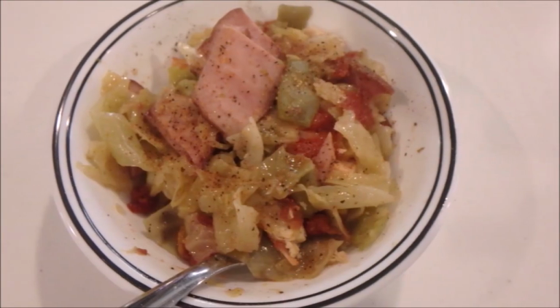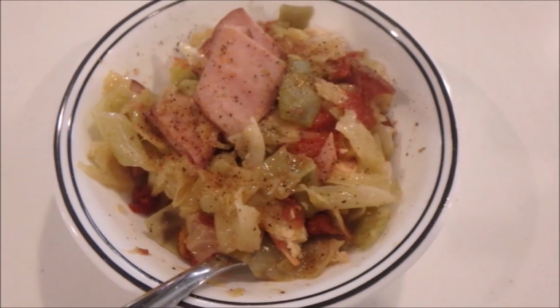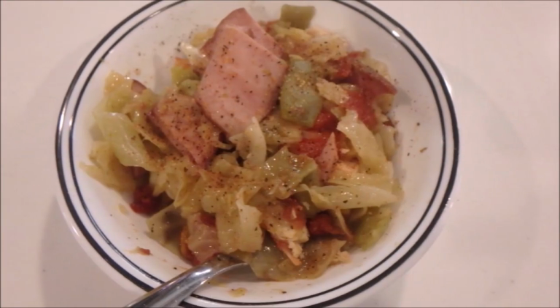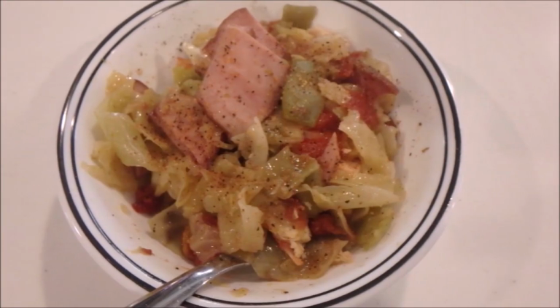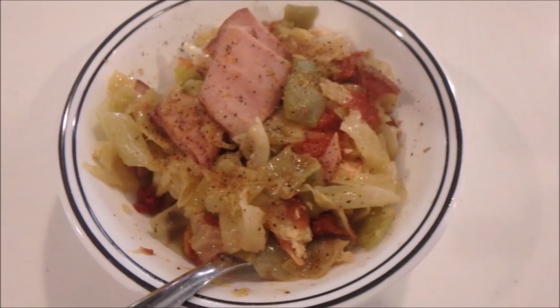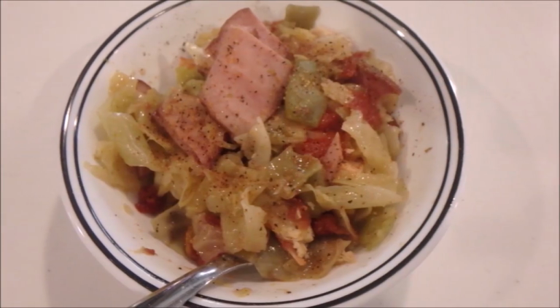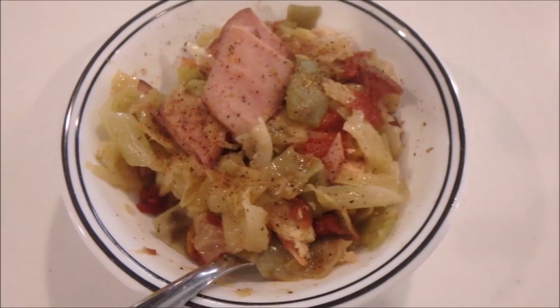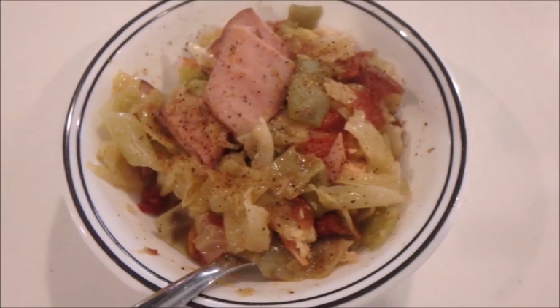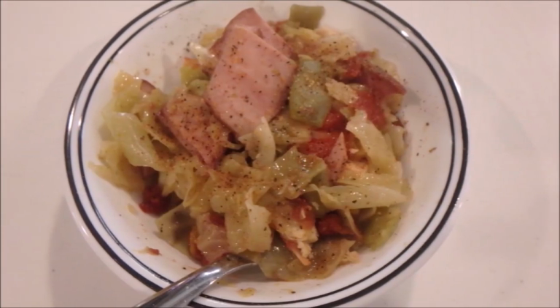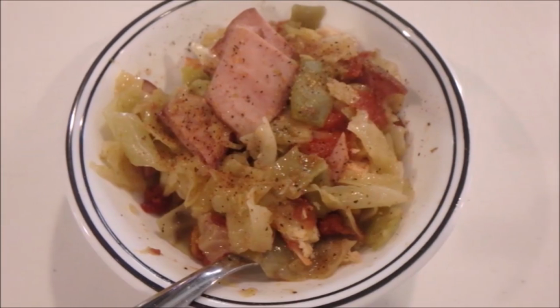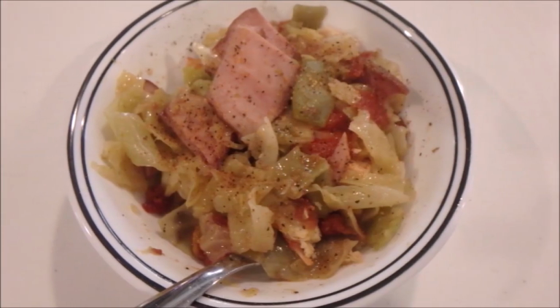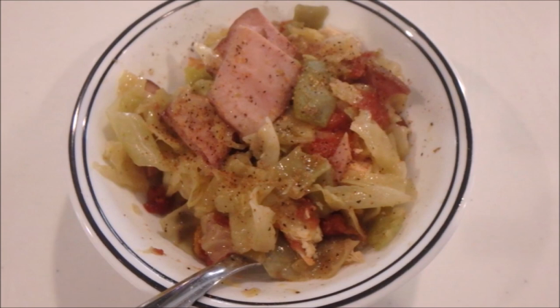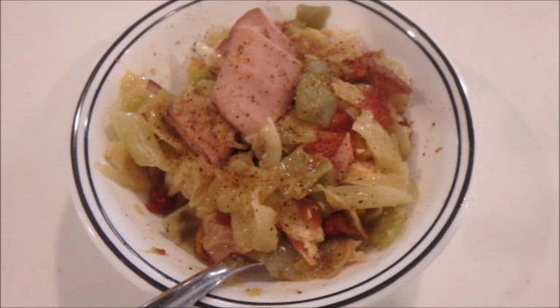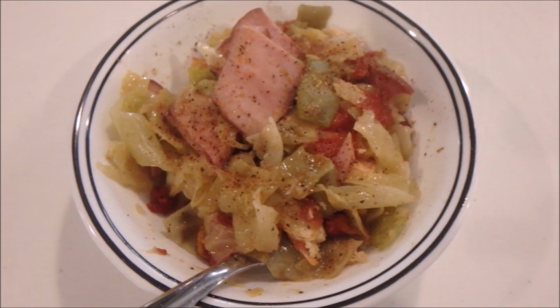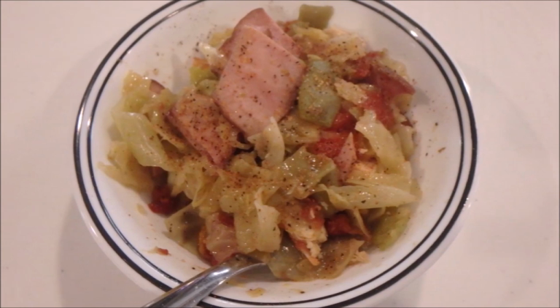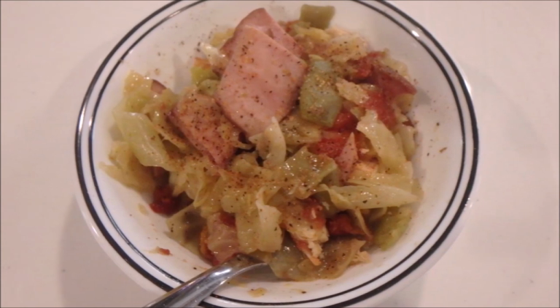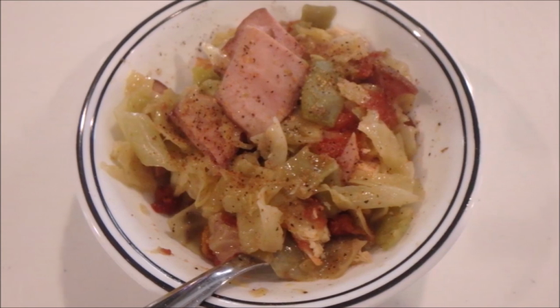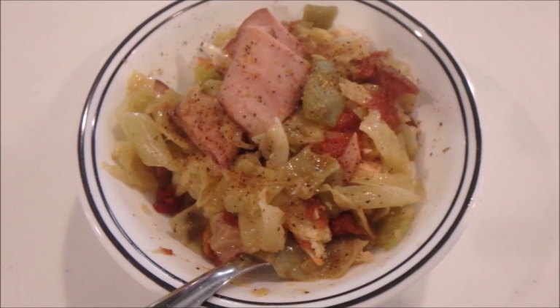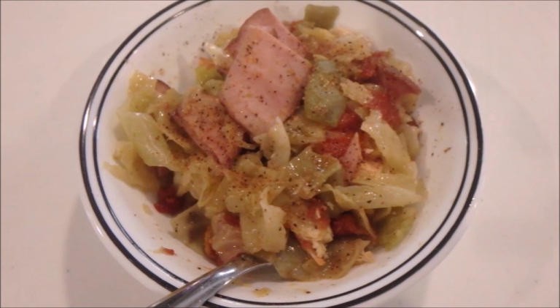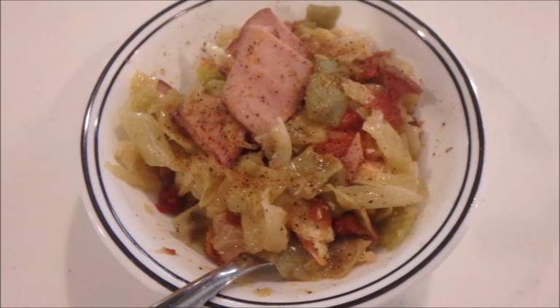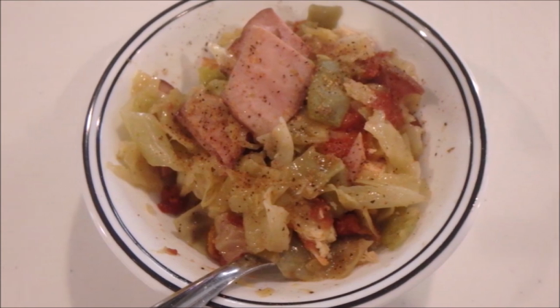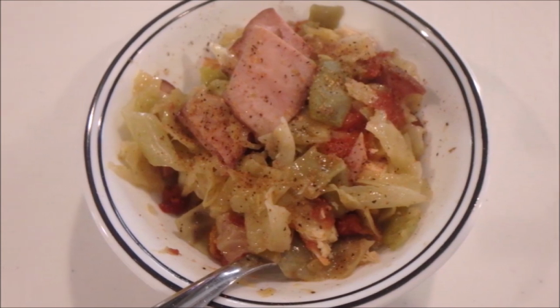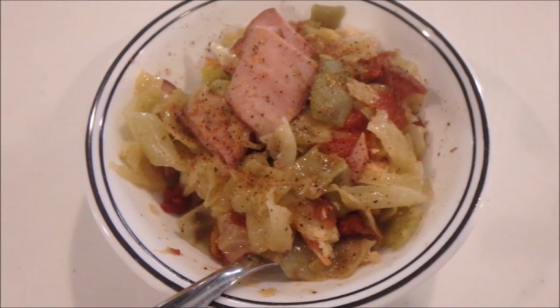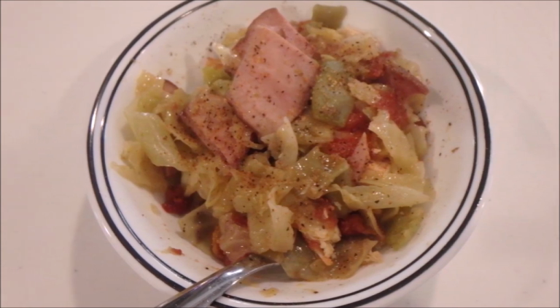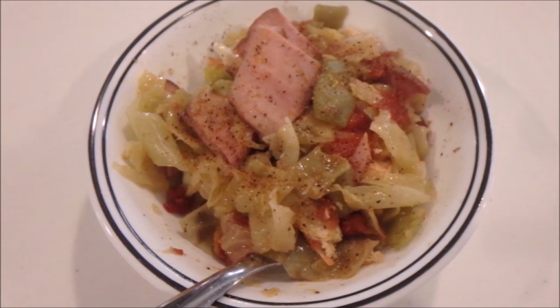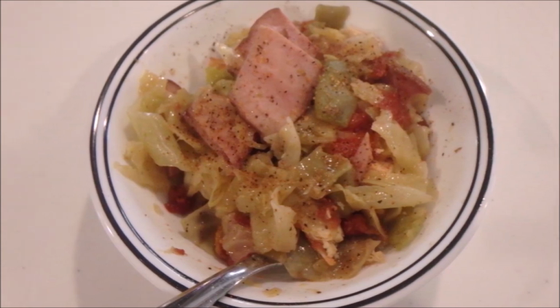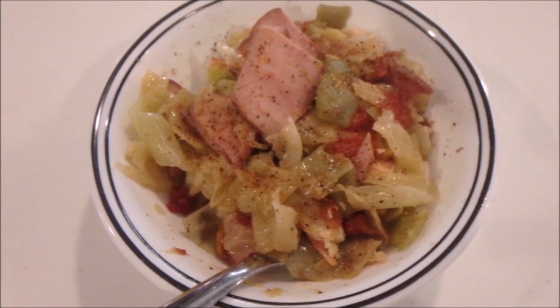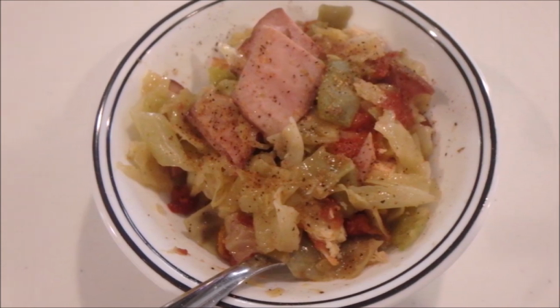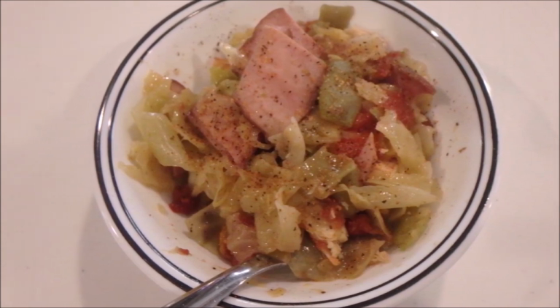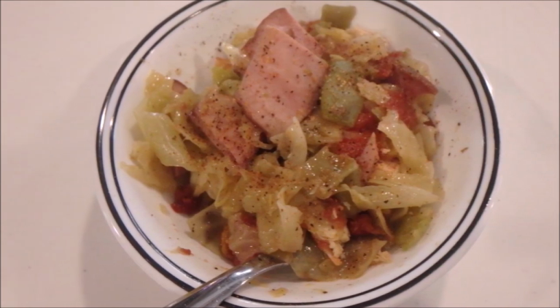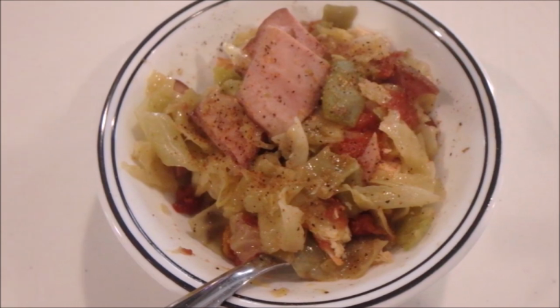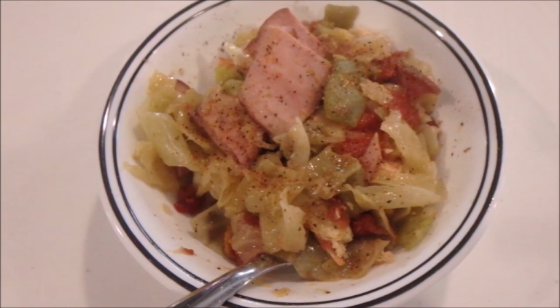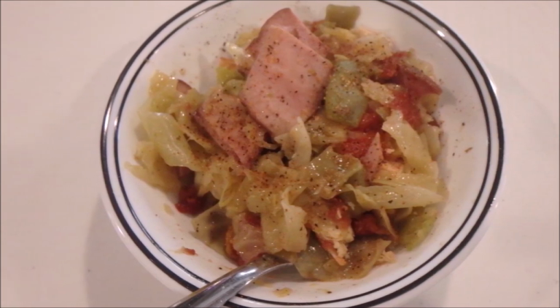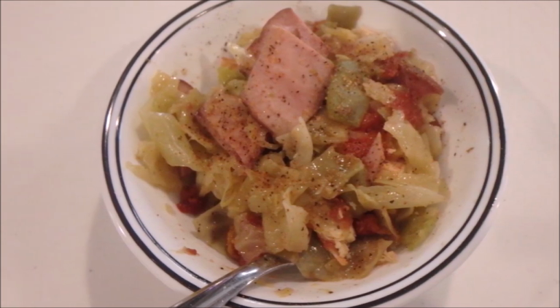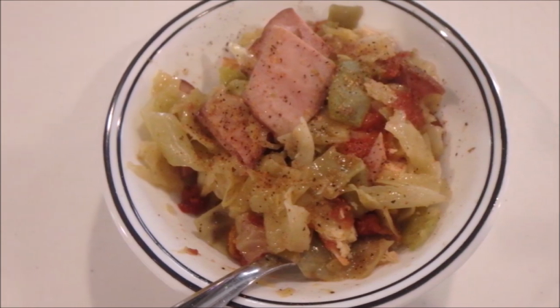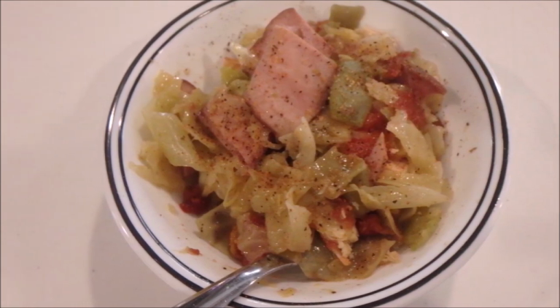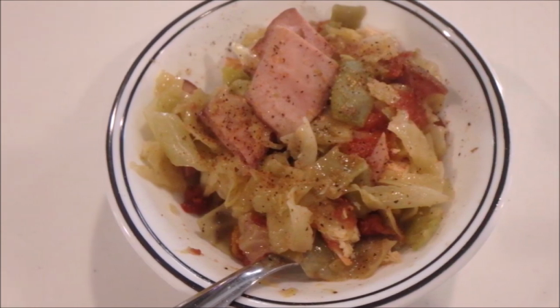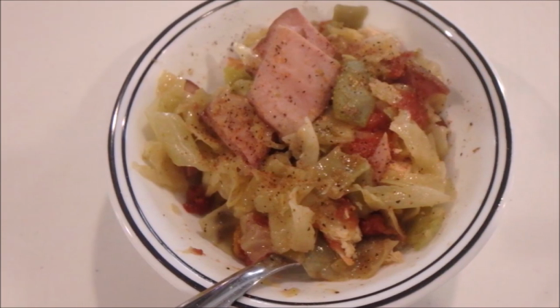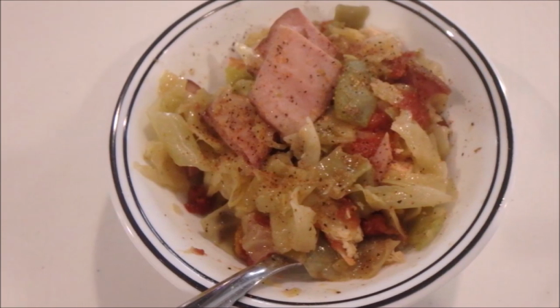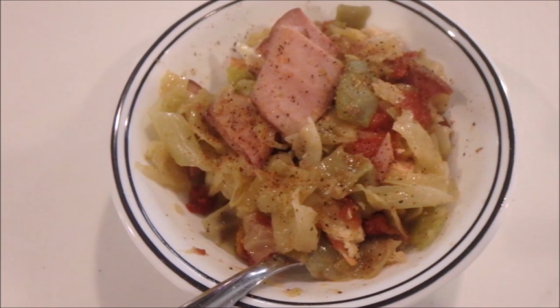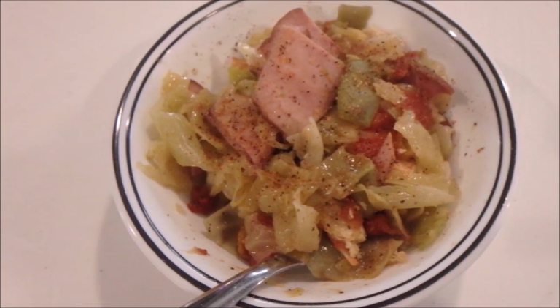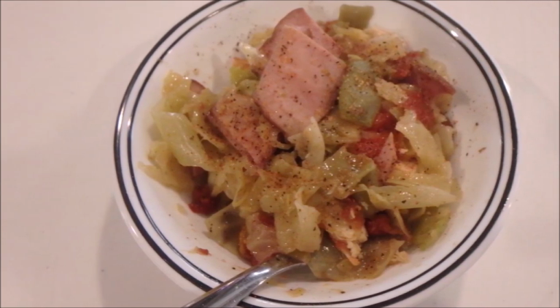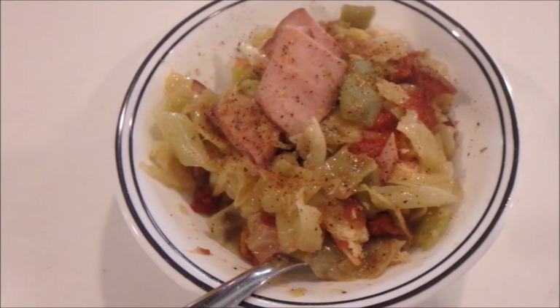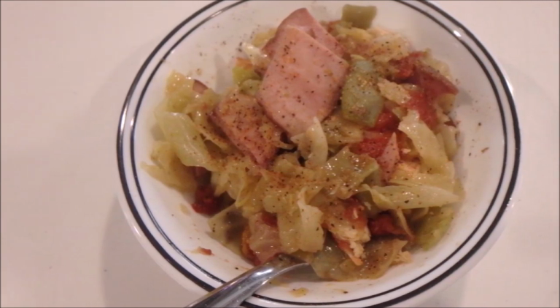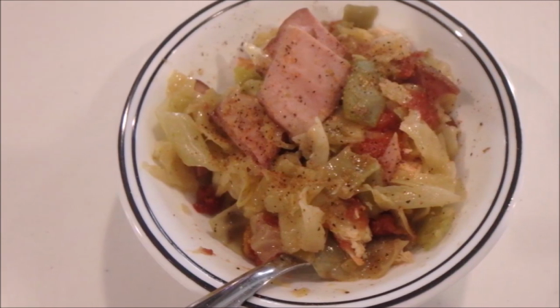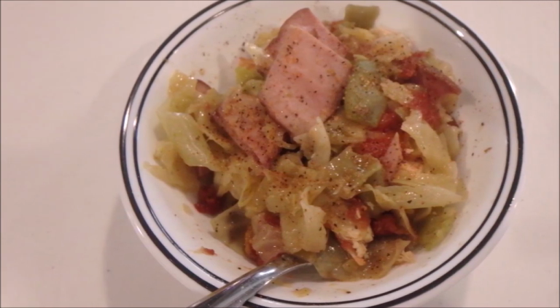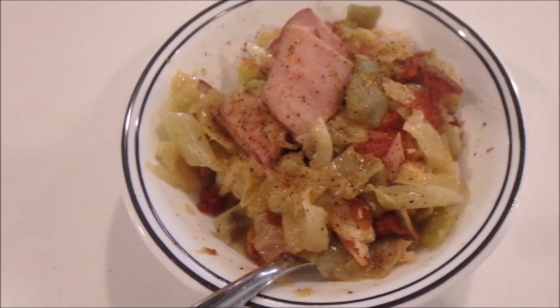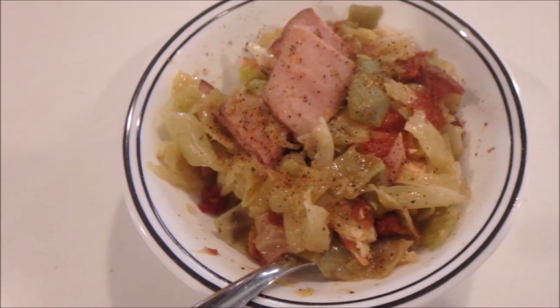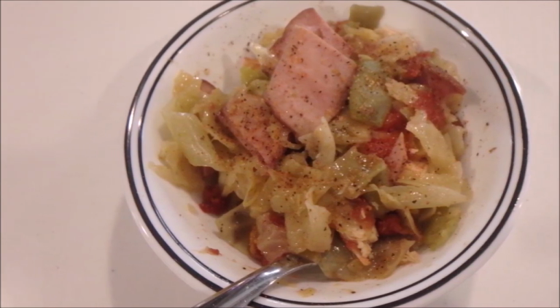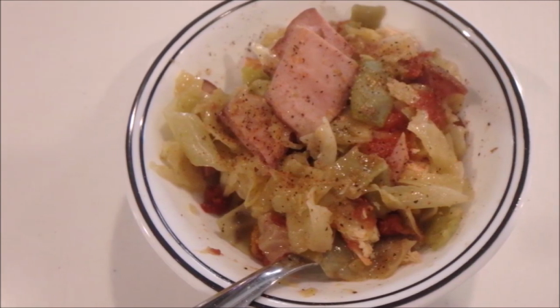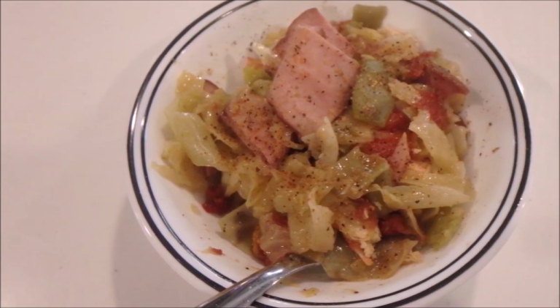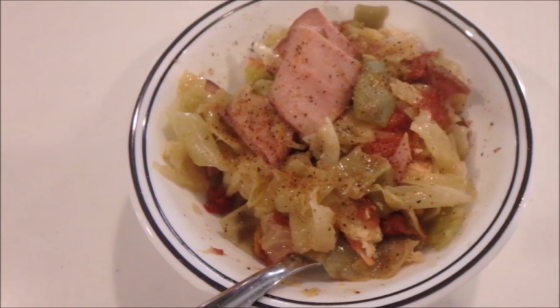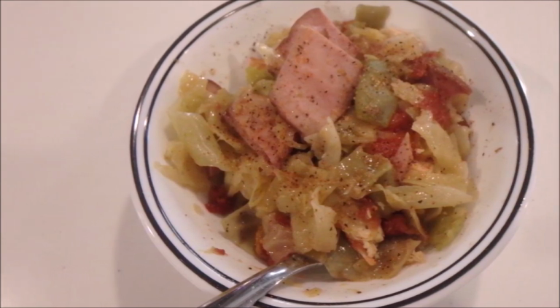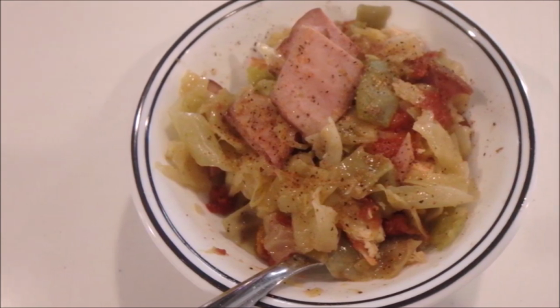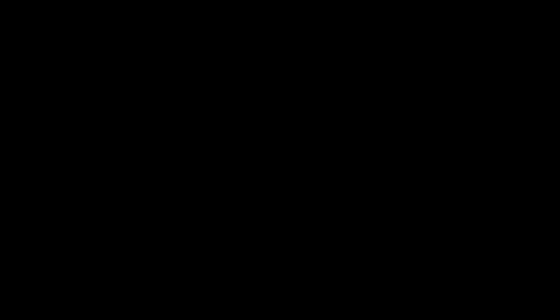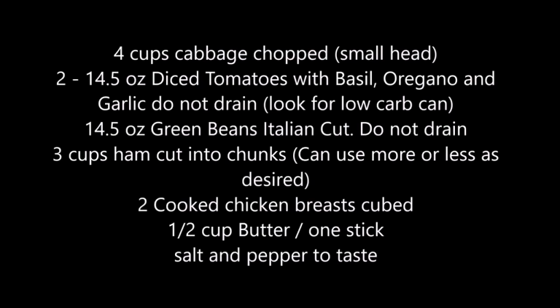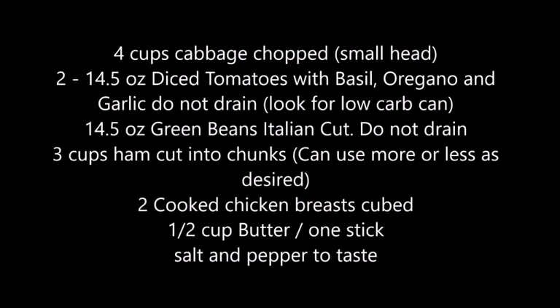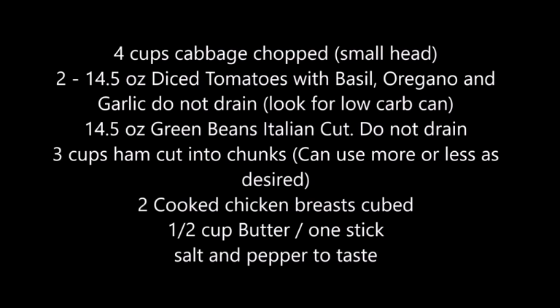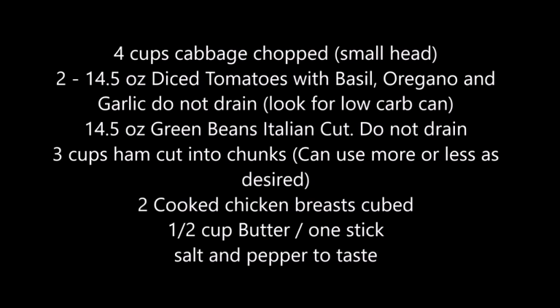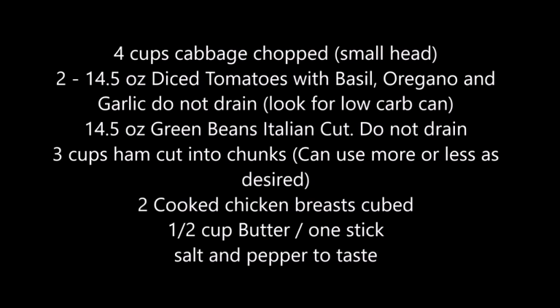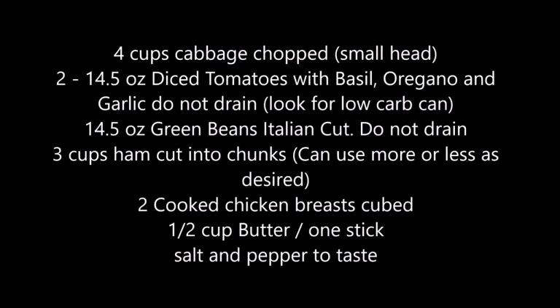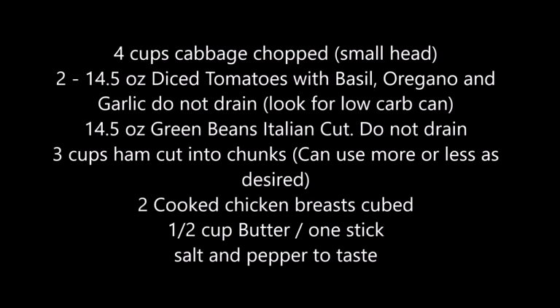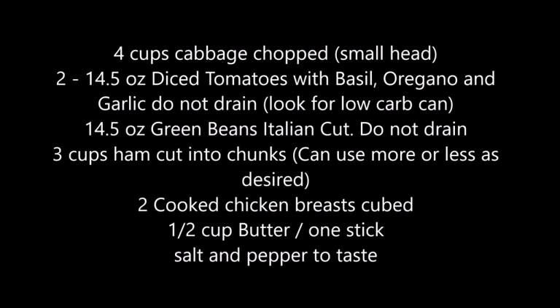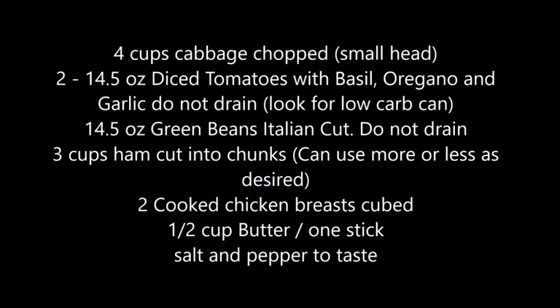Everything turned out really good and we'll definitely be making this again. Here are your ingredients.